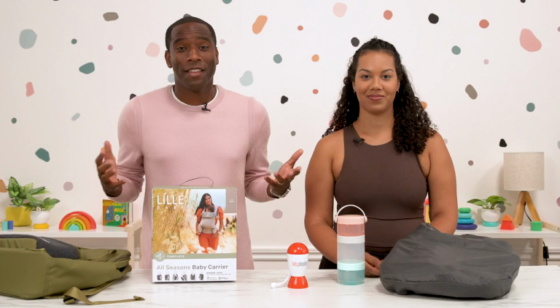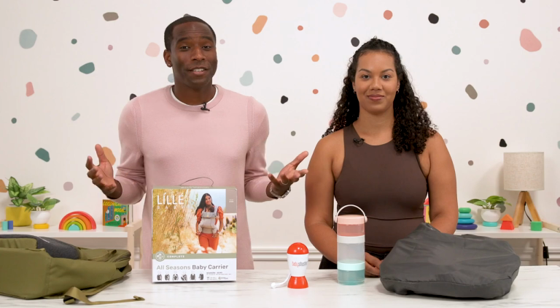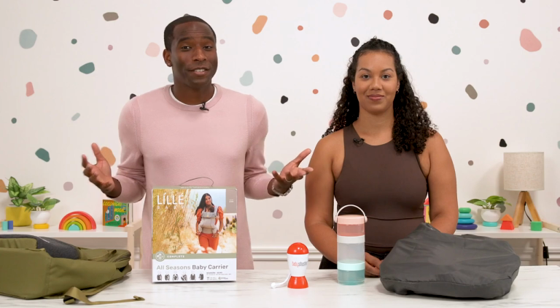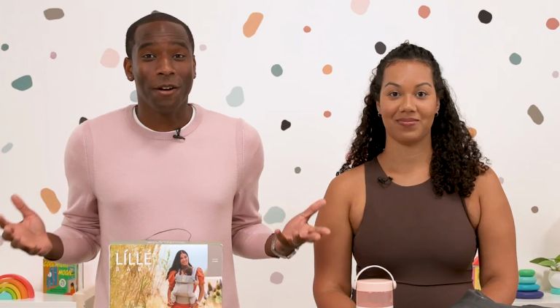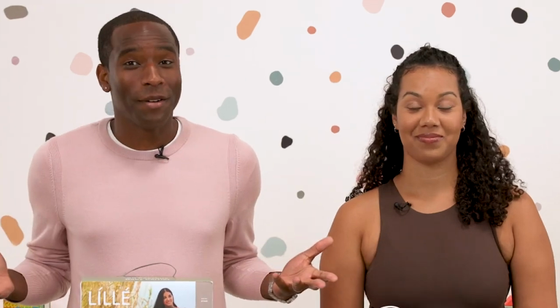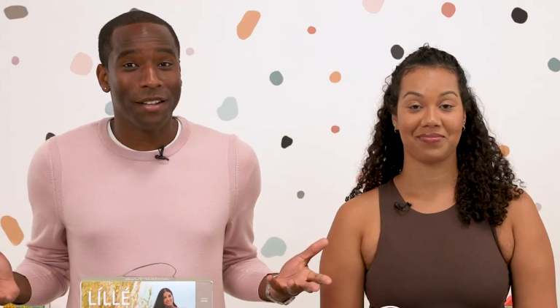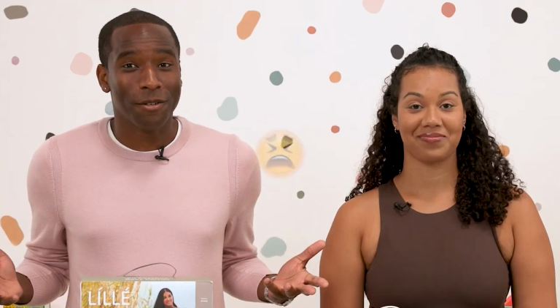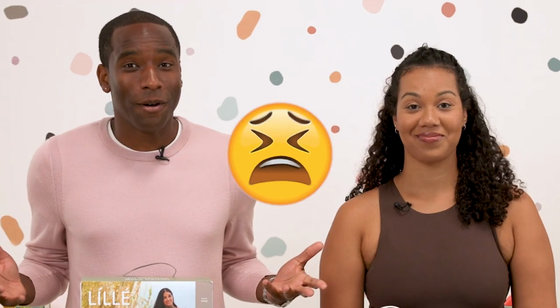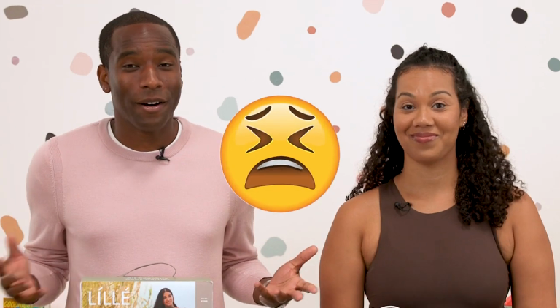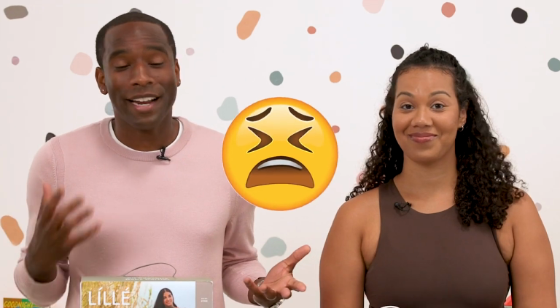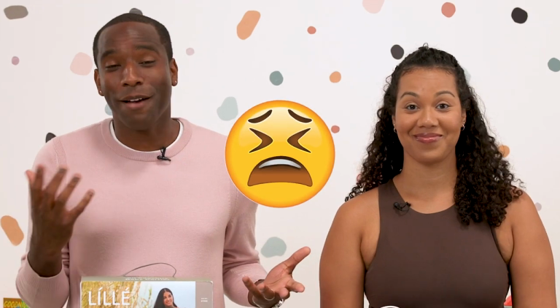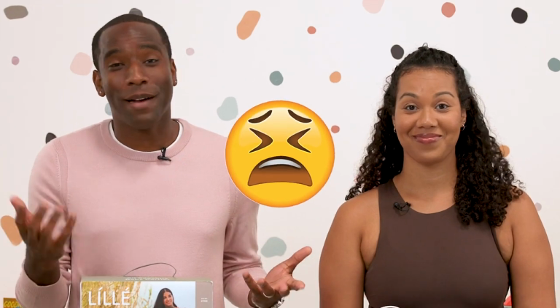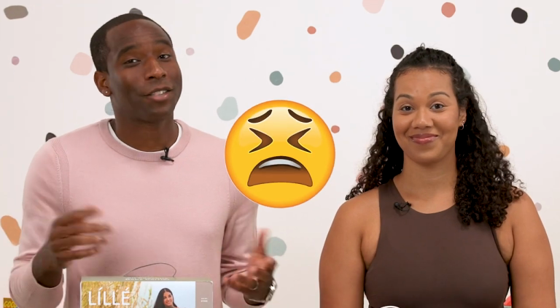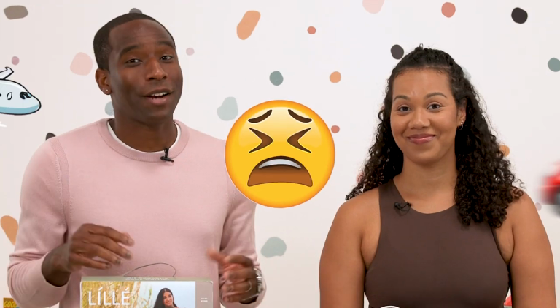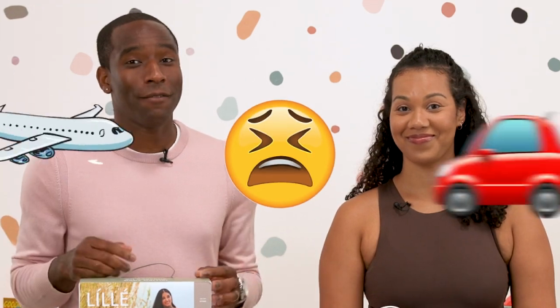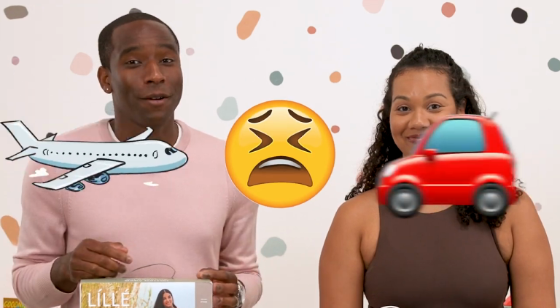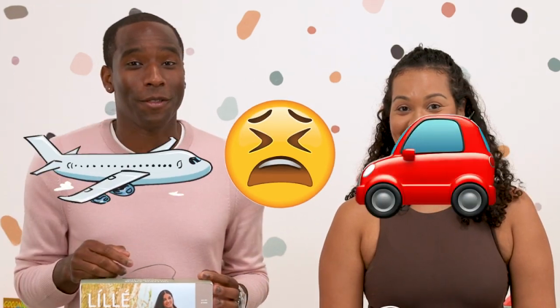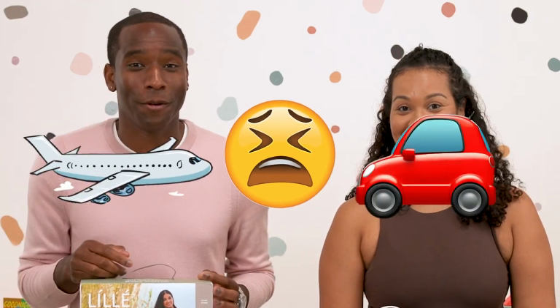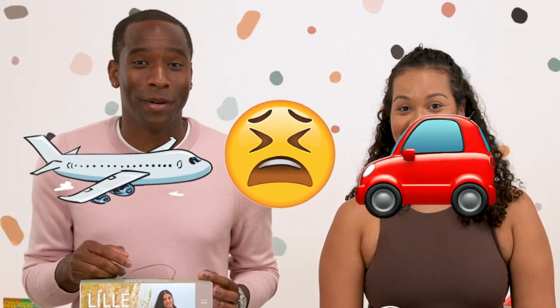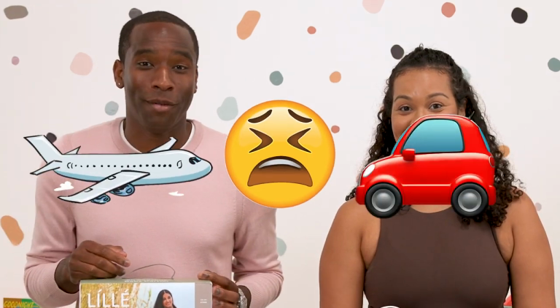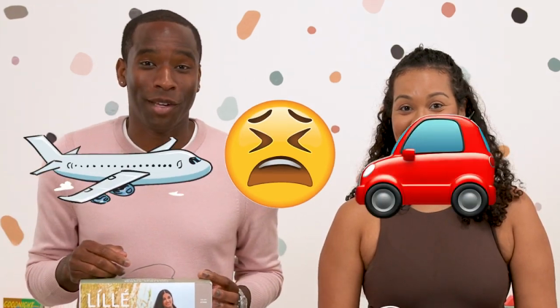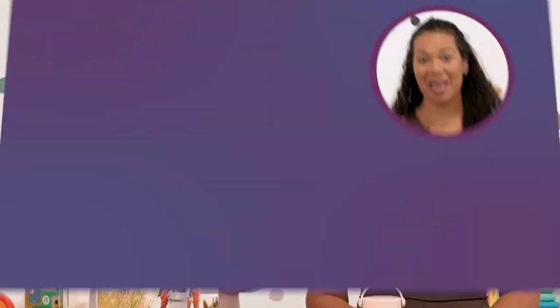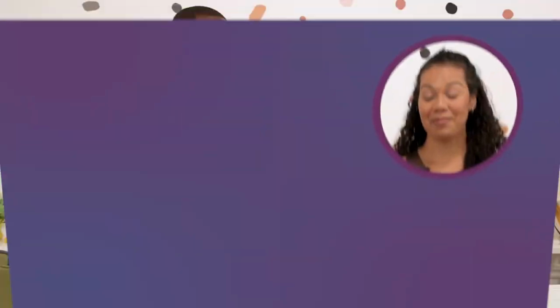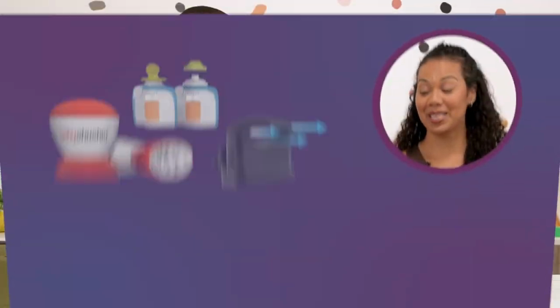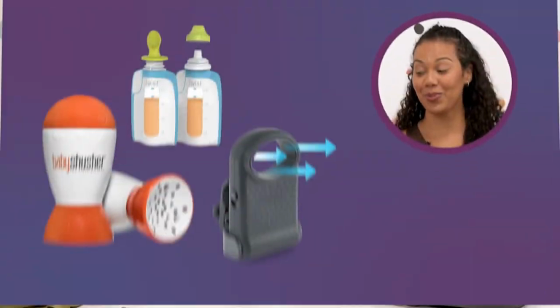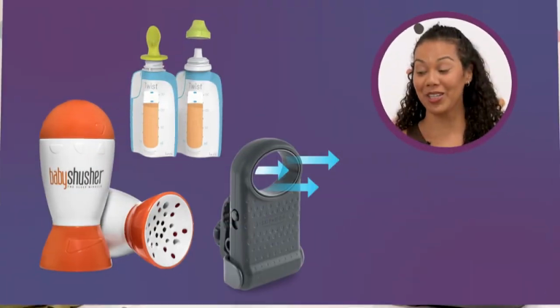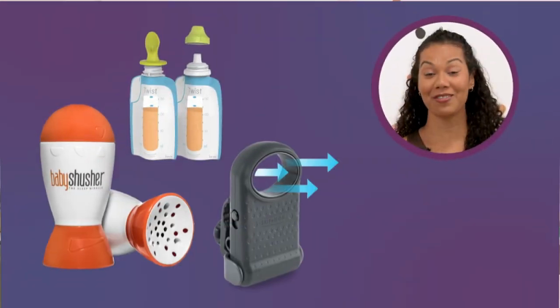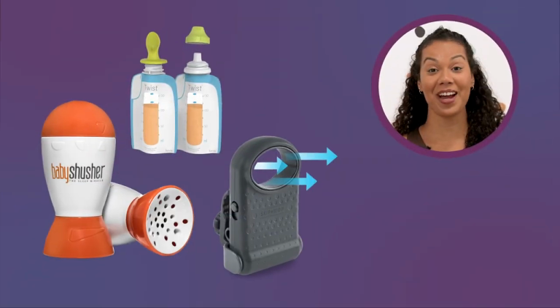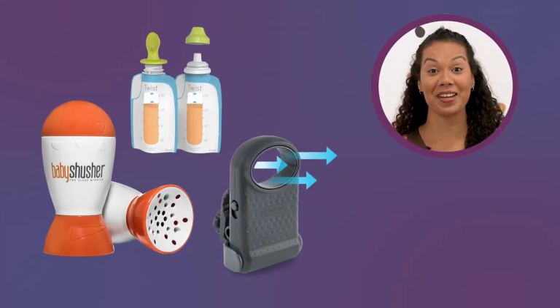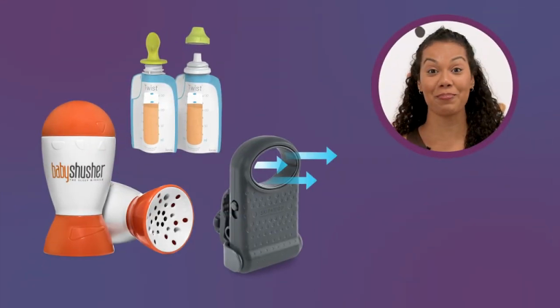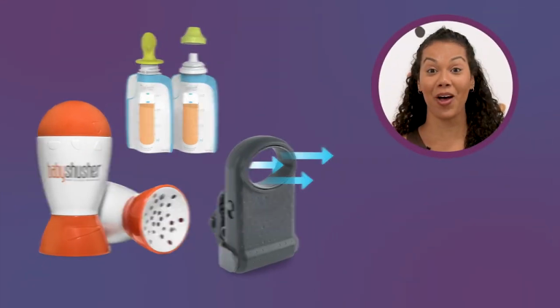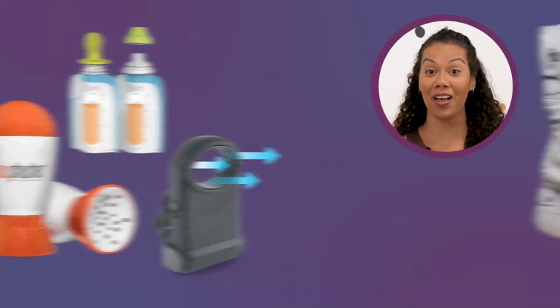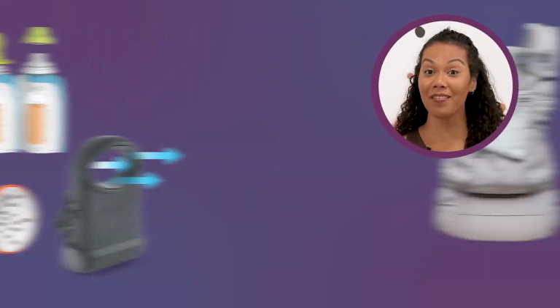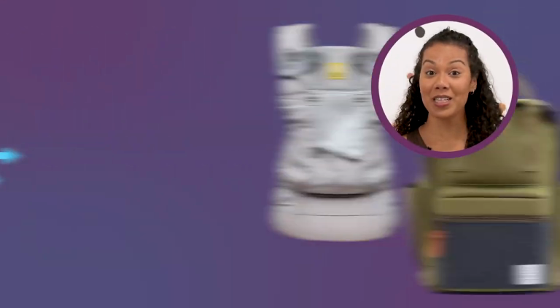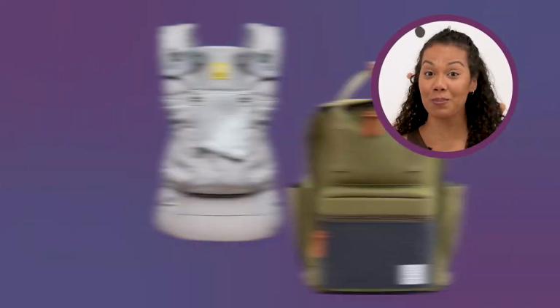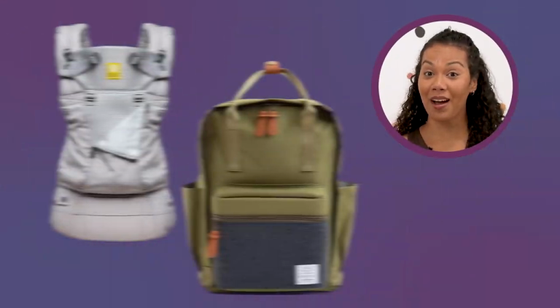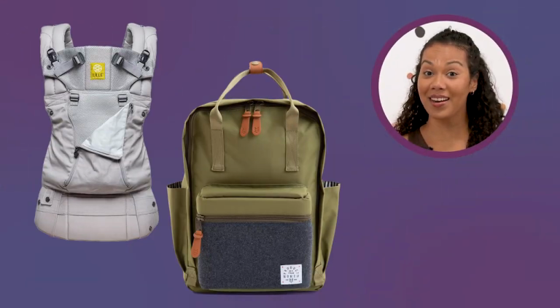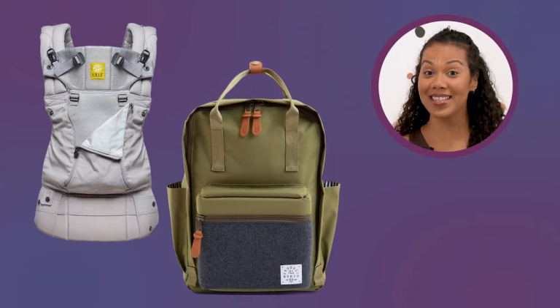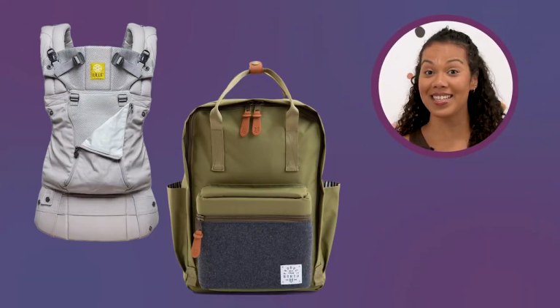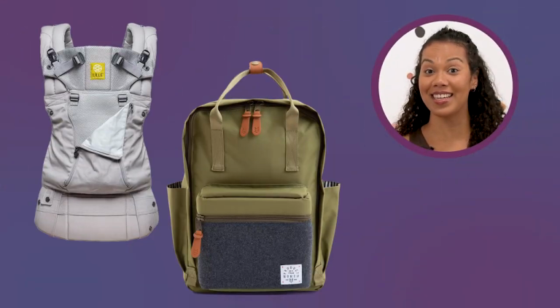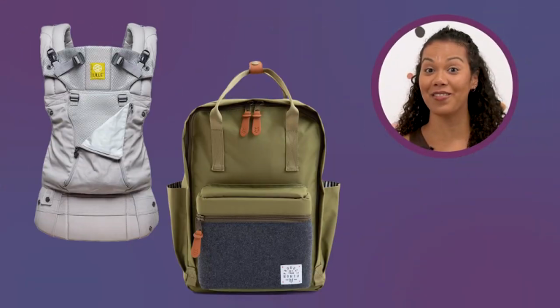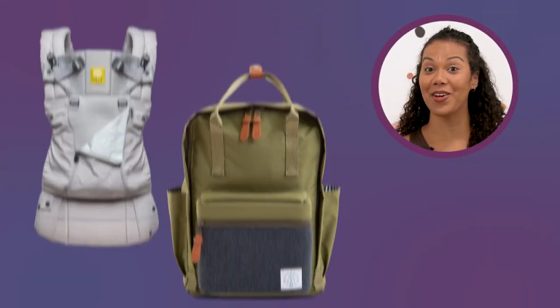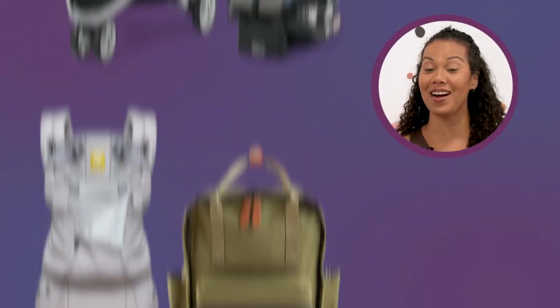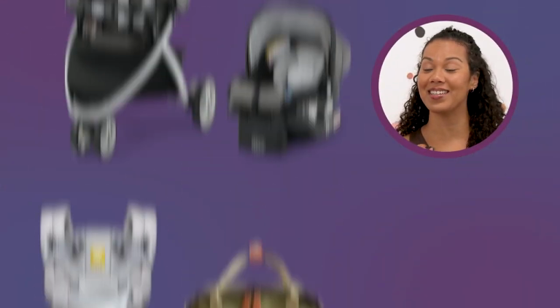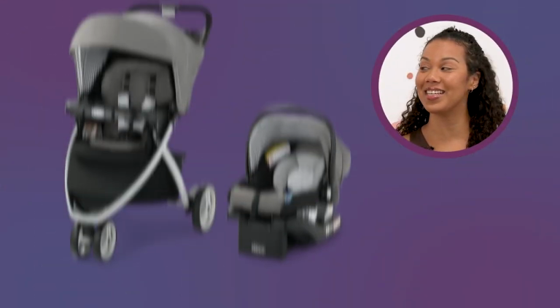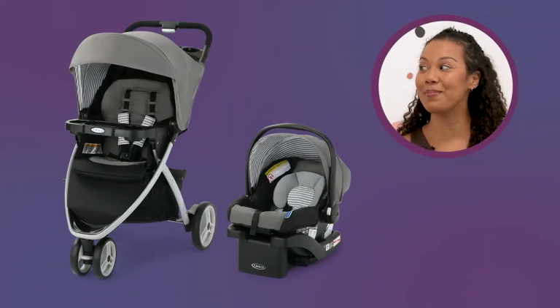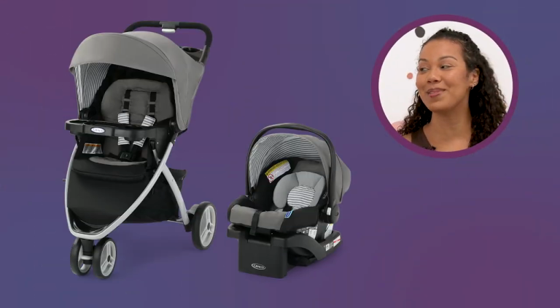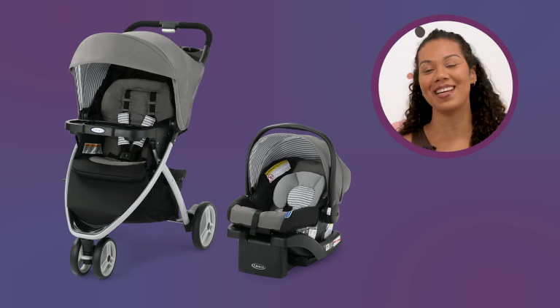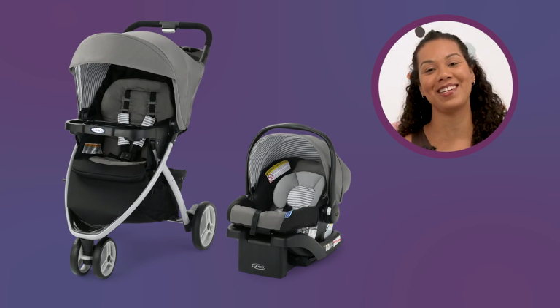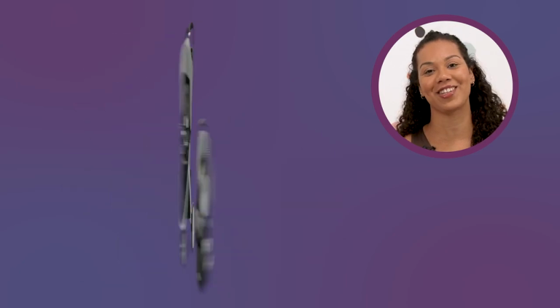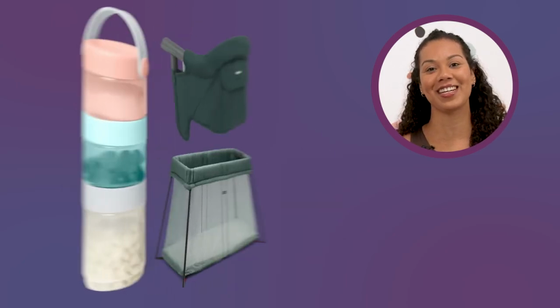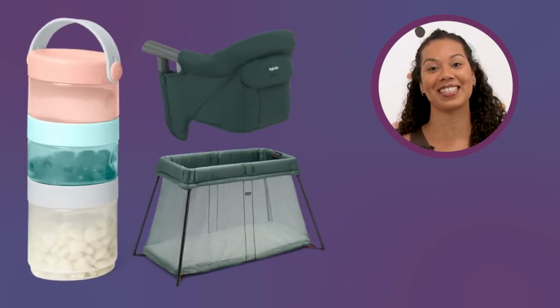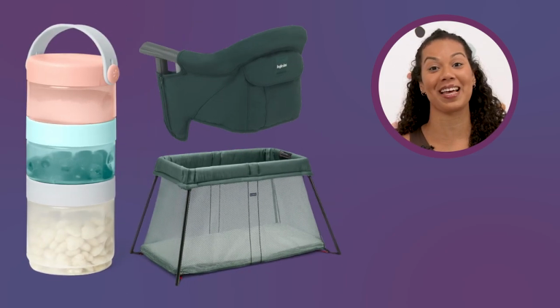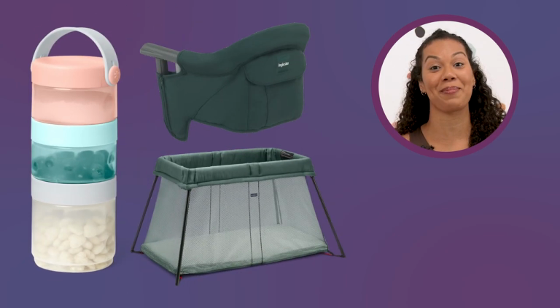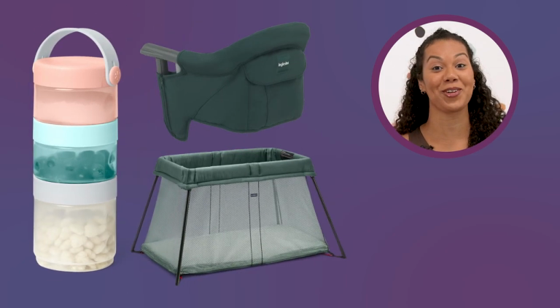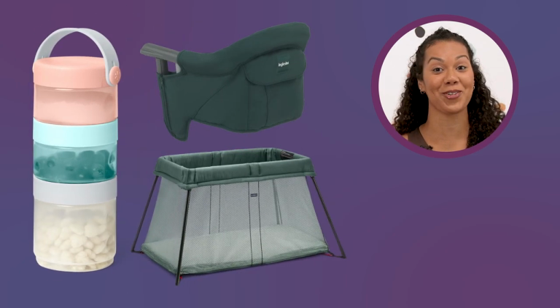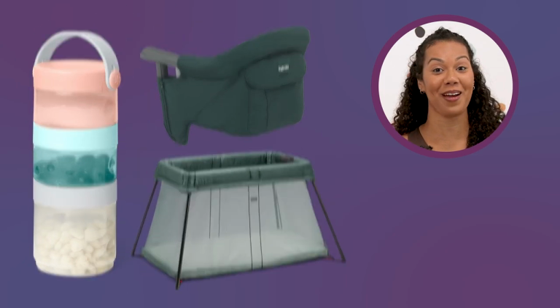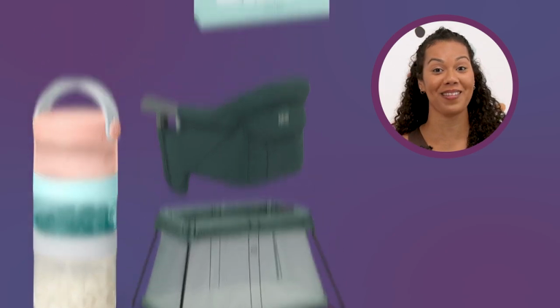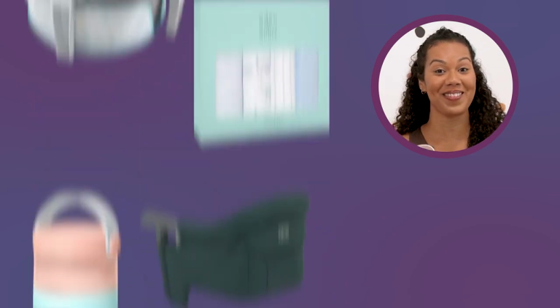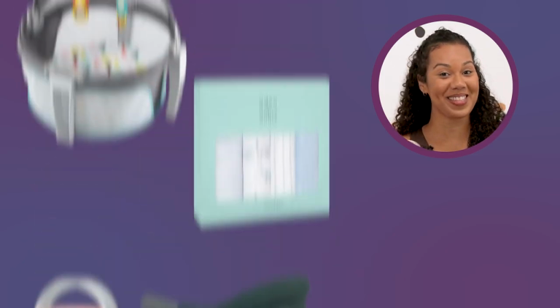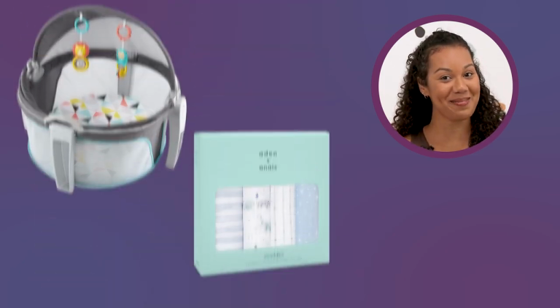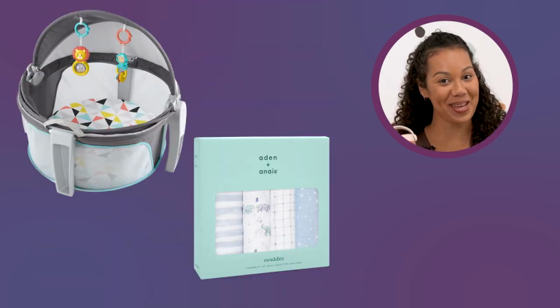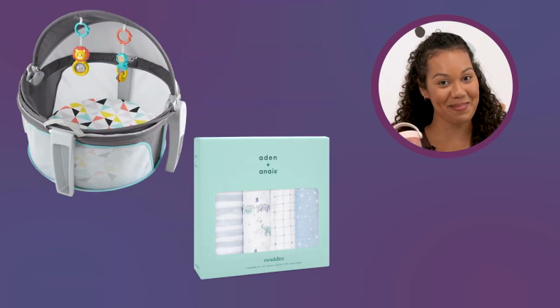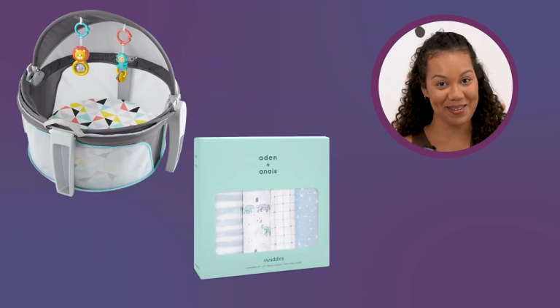There's no need to worry about traveling with your baby, because we're going to round up all these products and give you our tips and tricks about traveling with your baby.